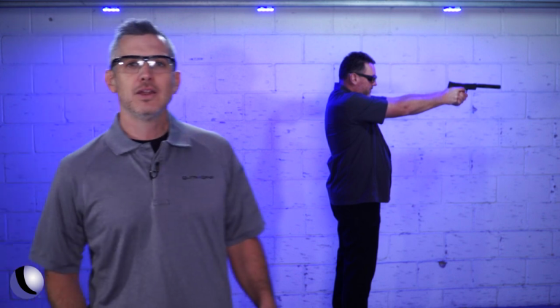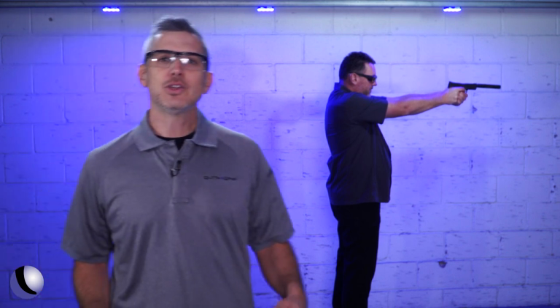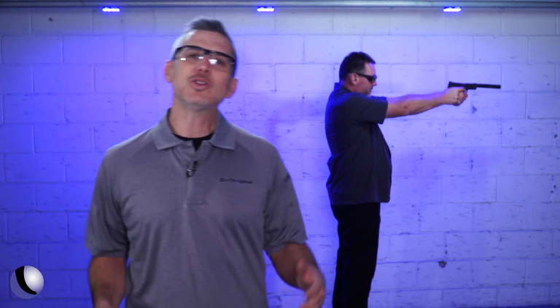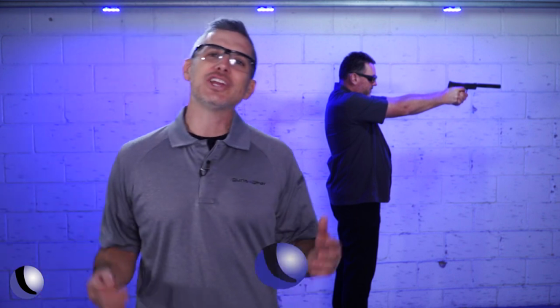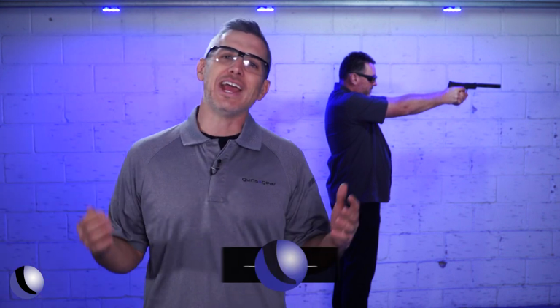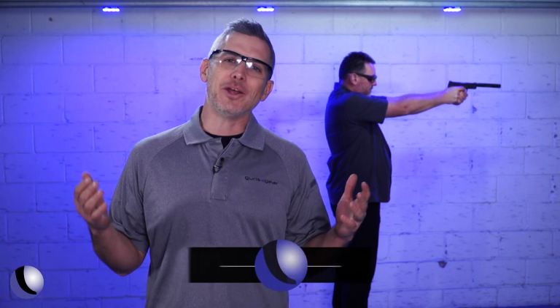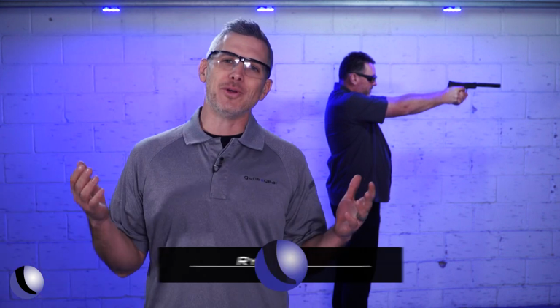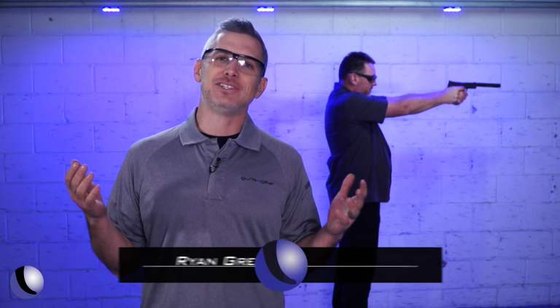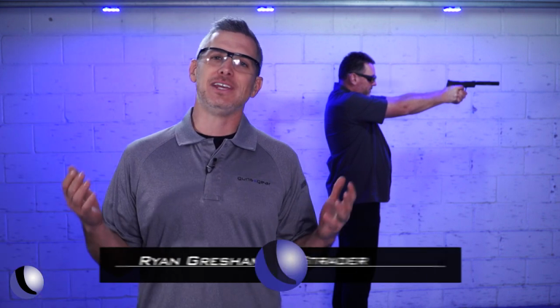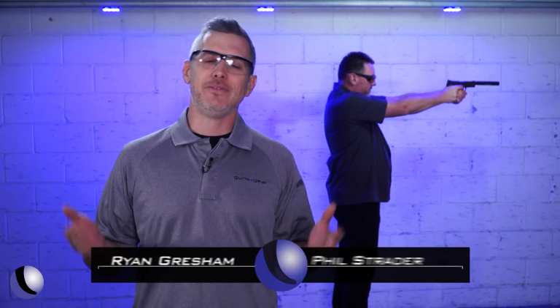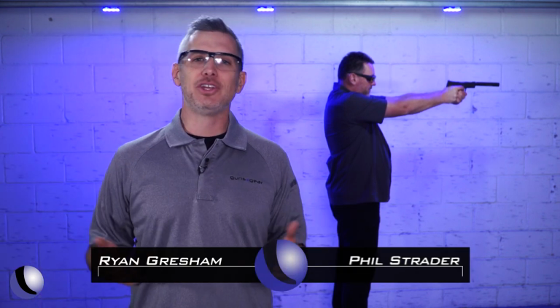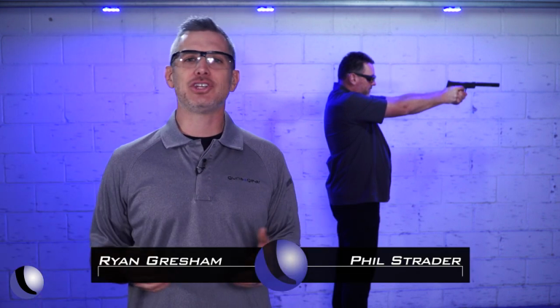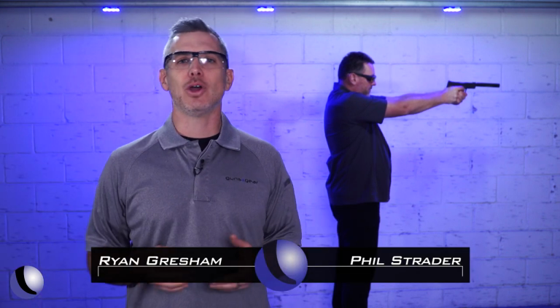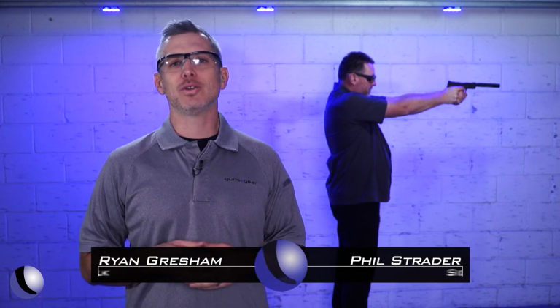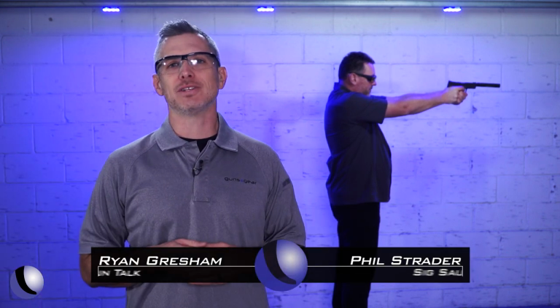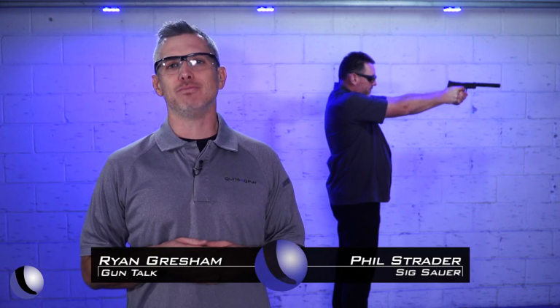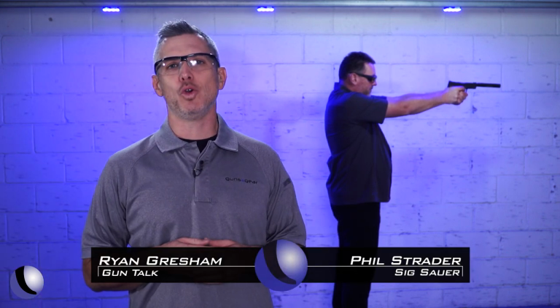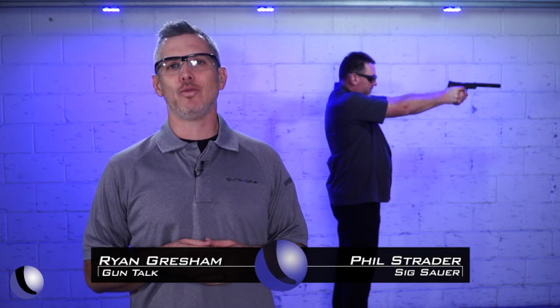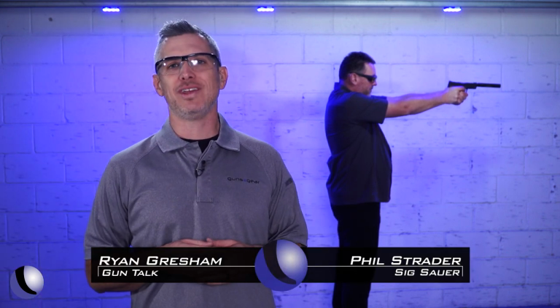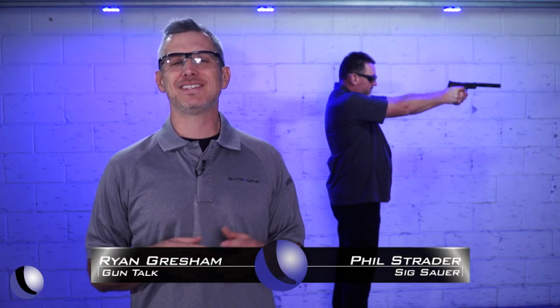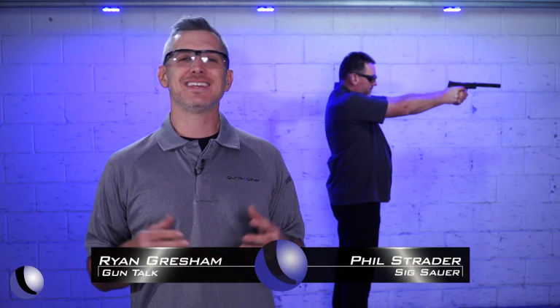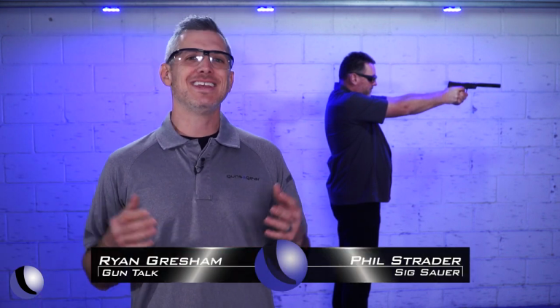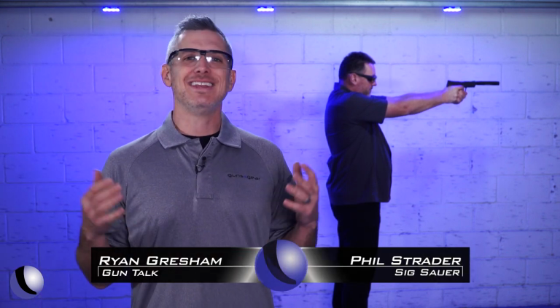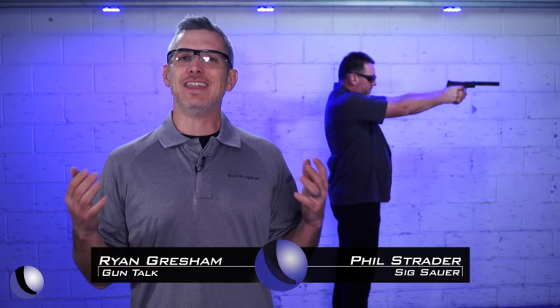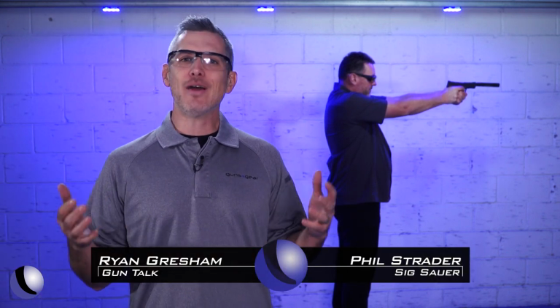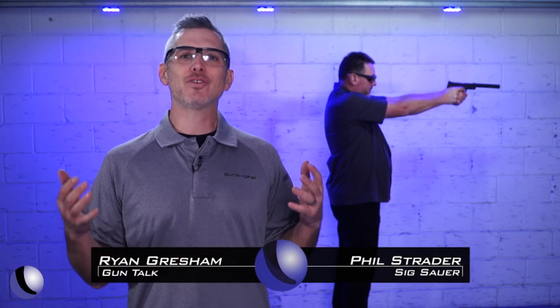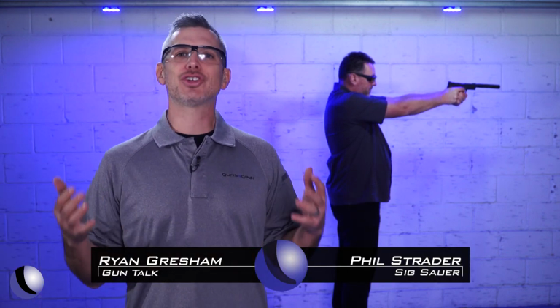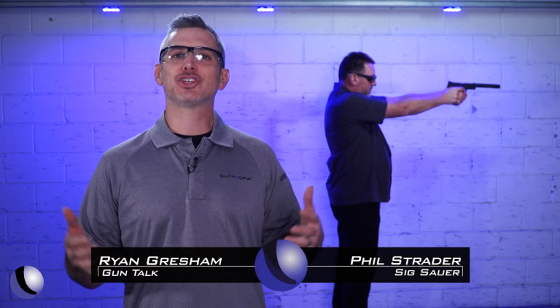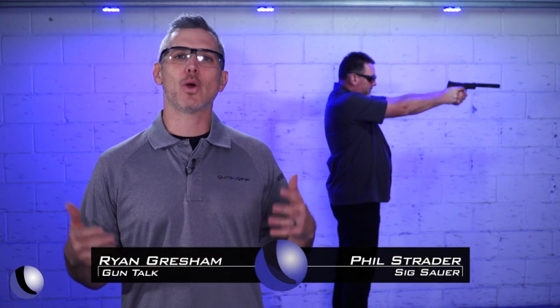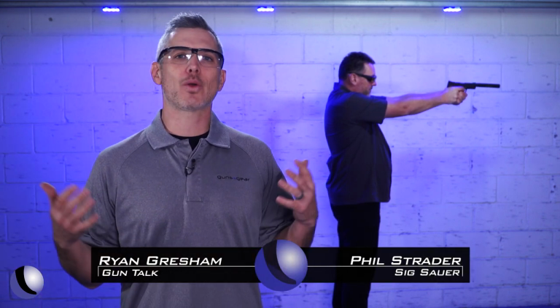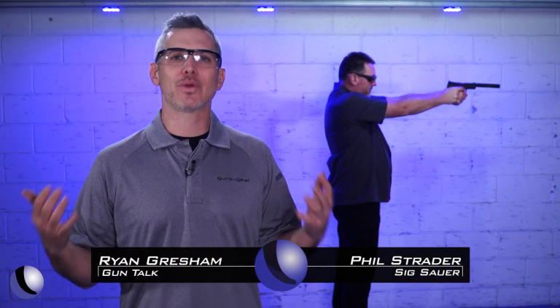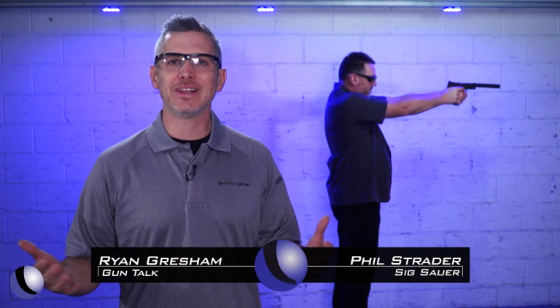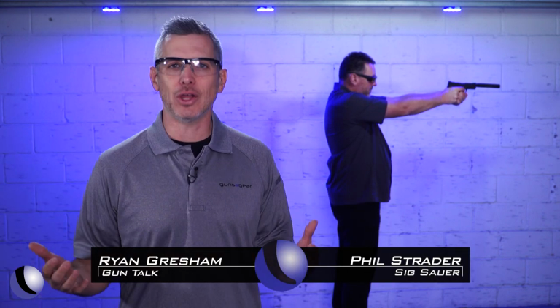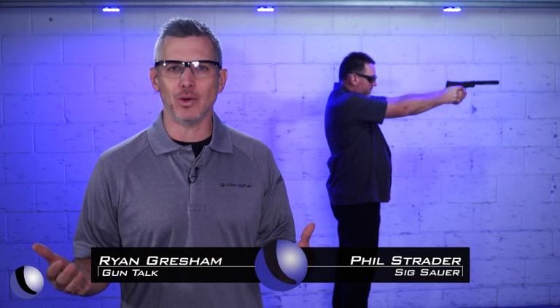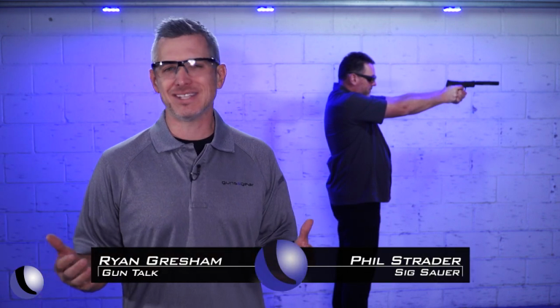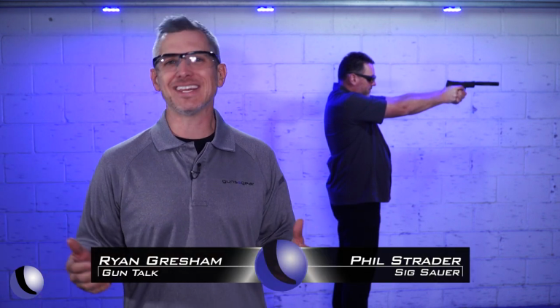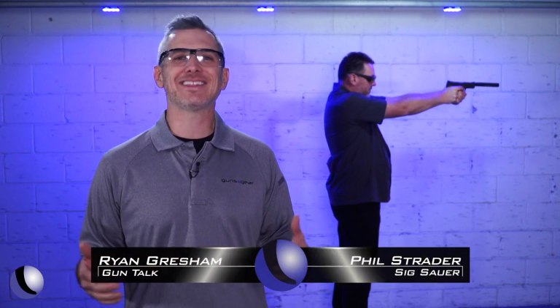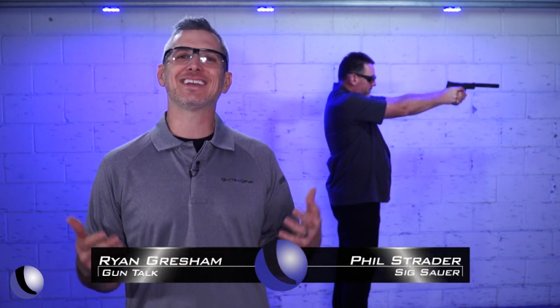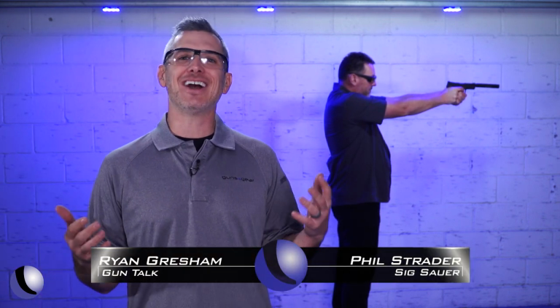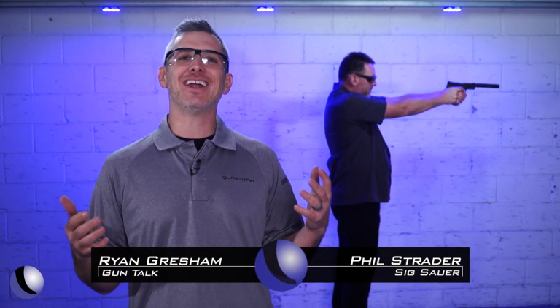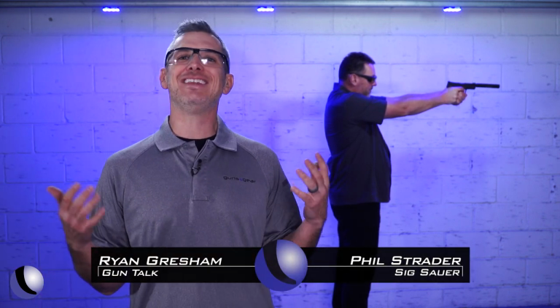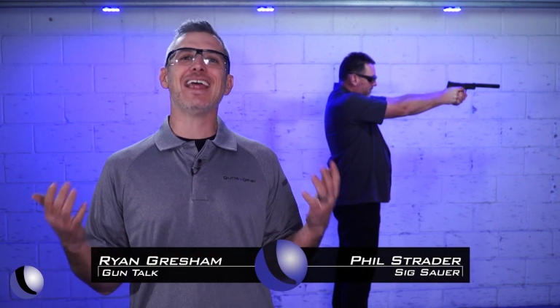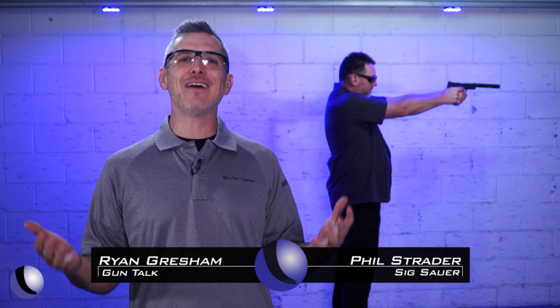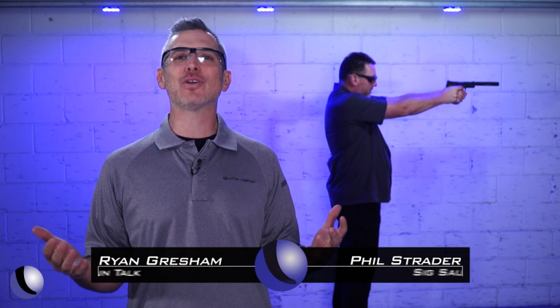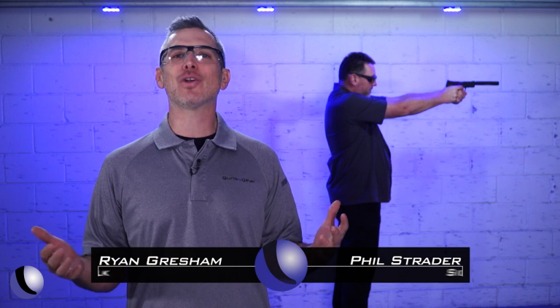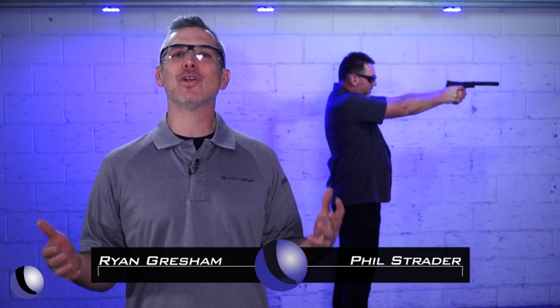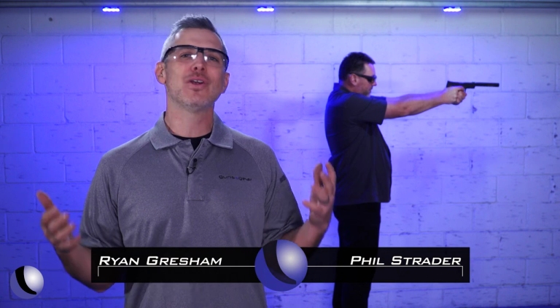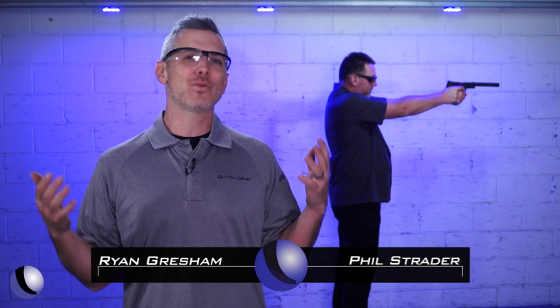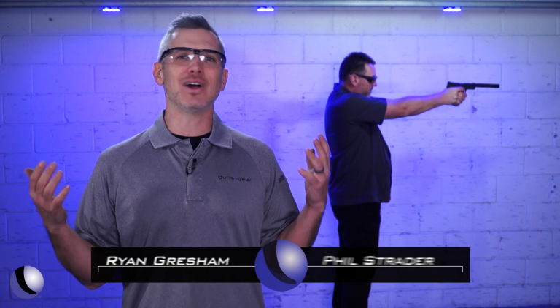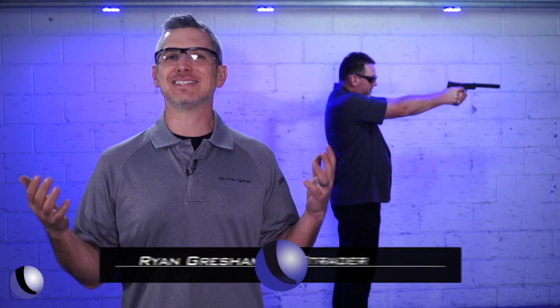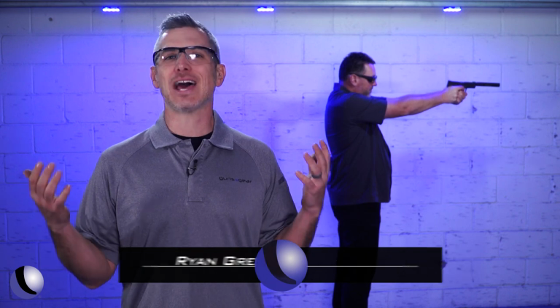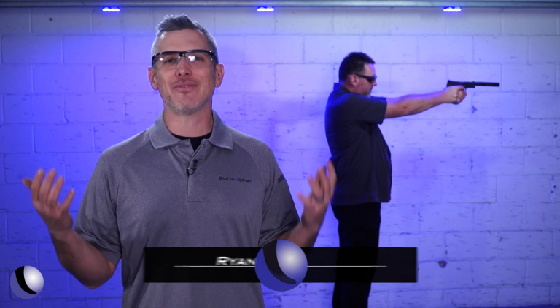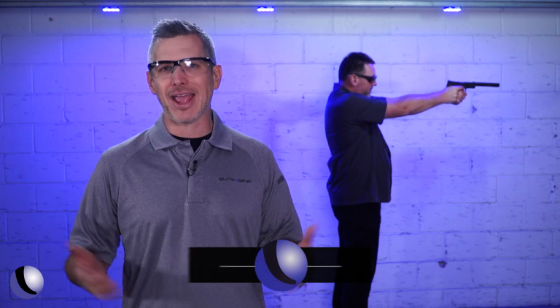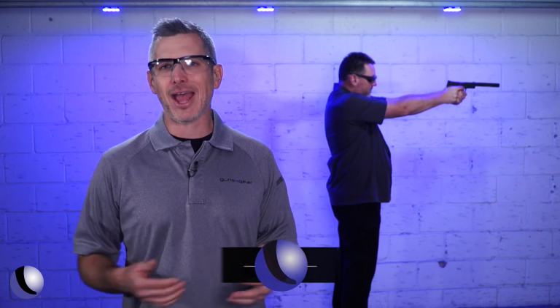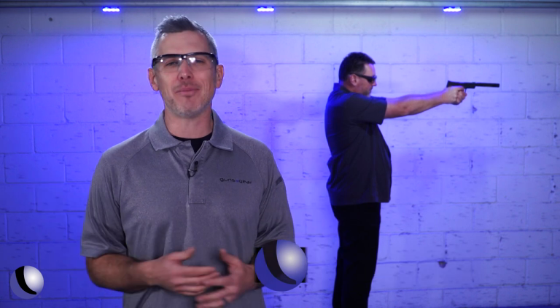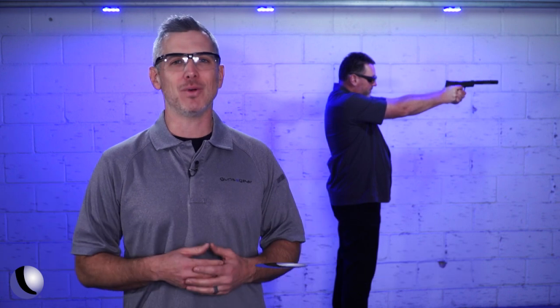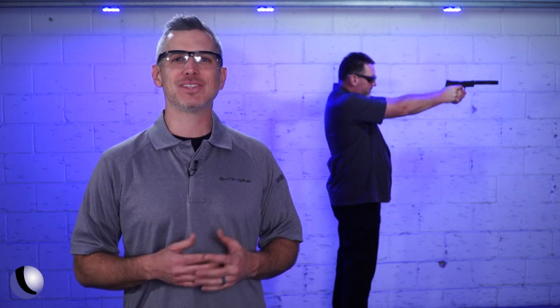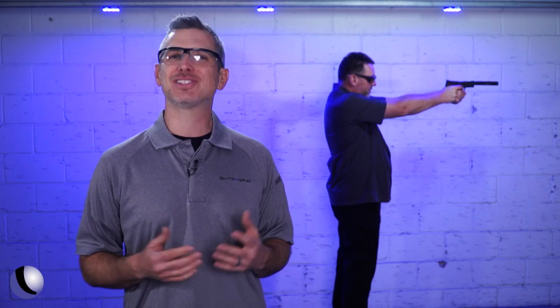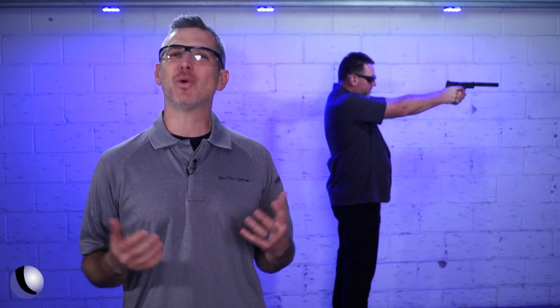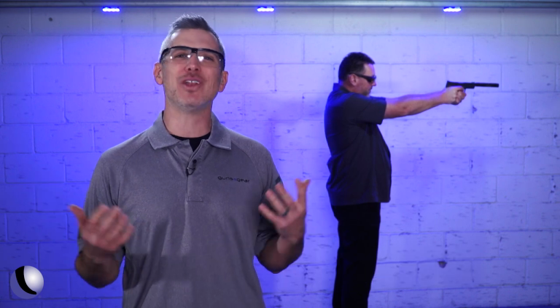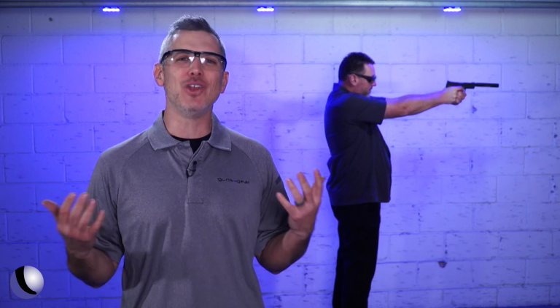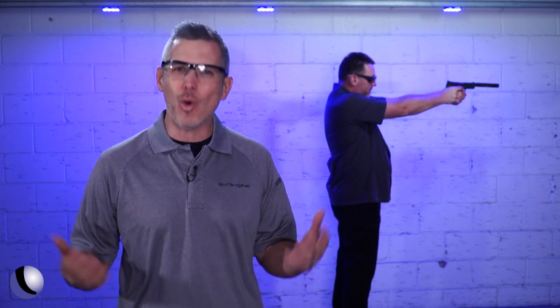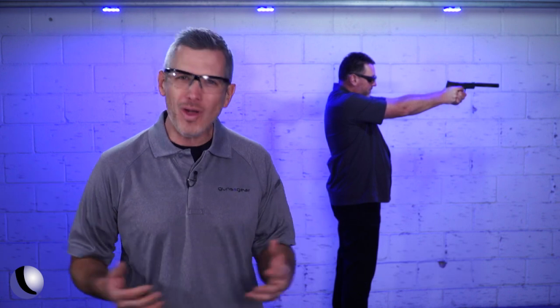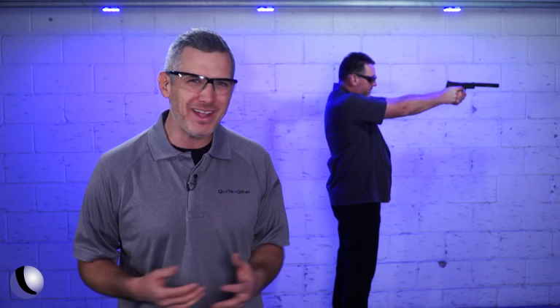Don't you hate it when TV shows and movies never show a reload? It's like the gun never runs out of ammo. It's so annoying.